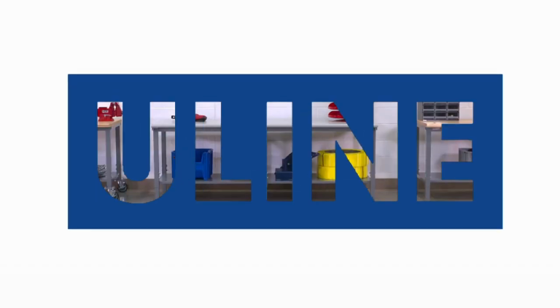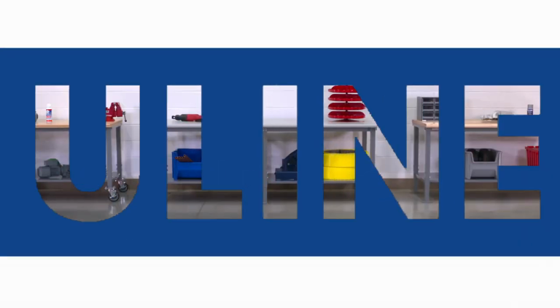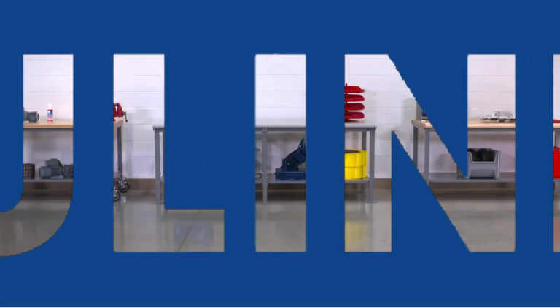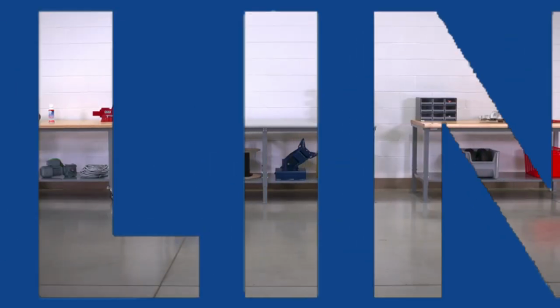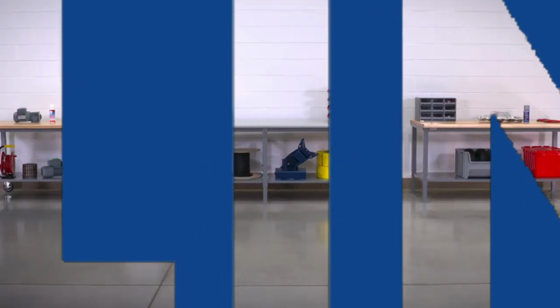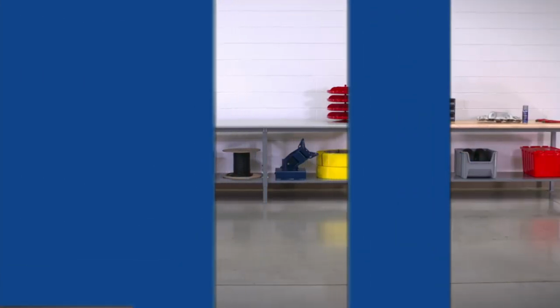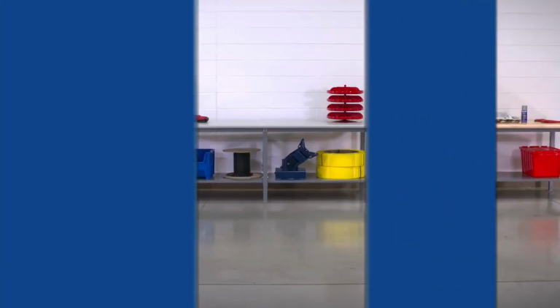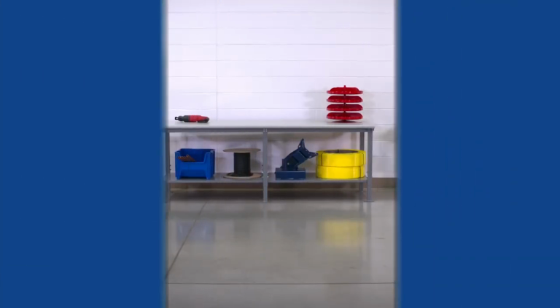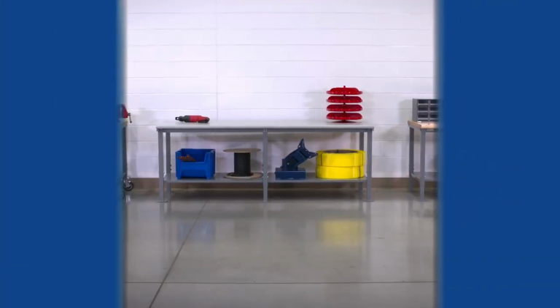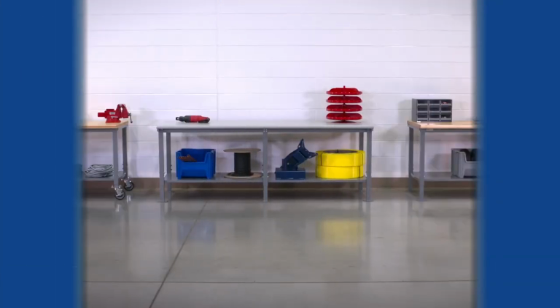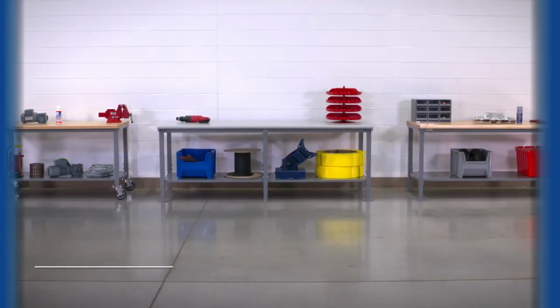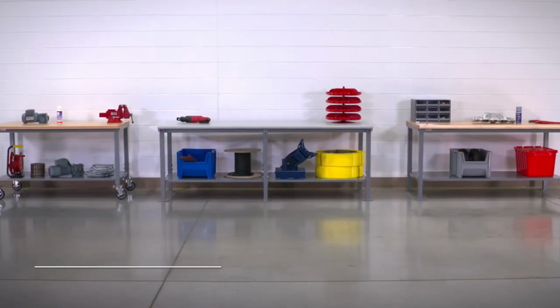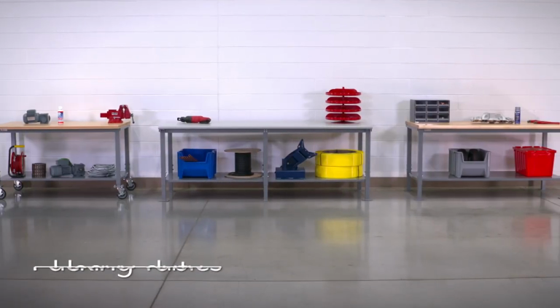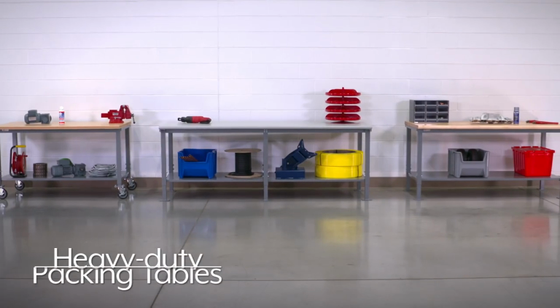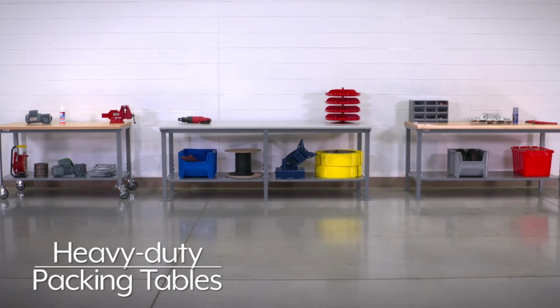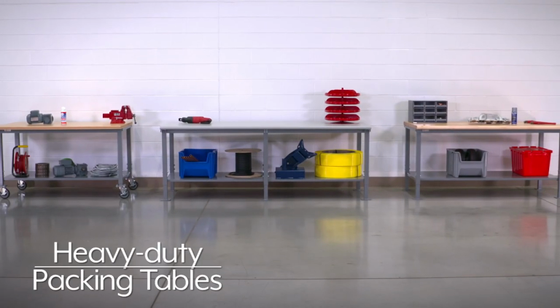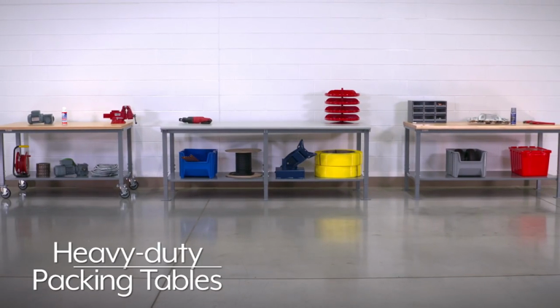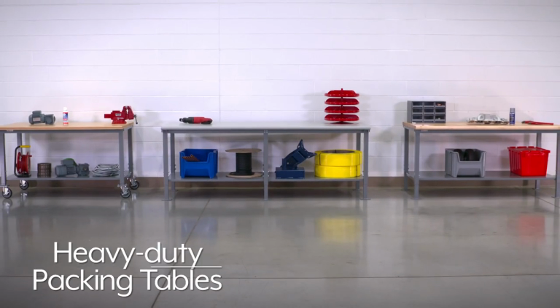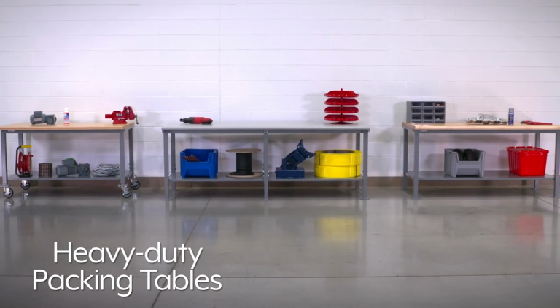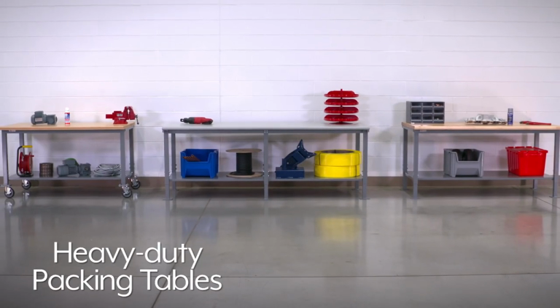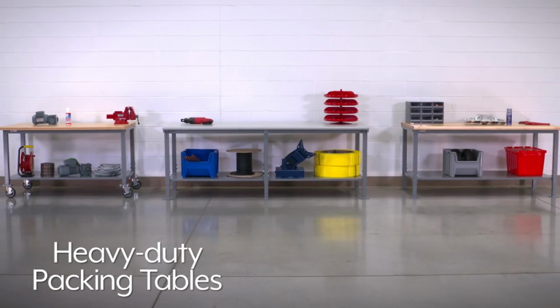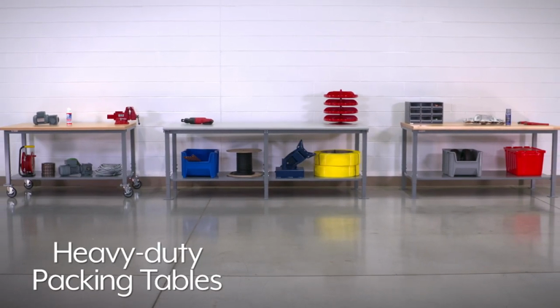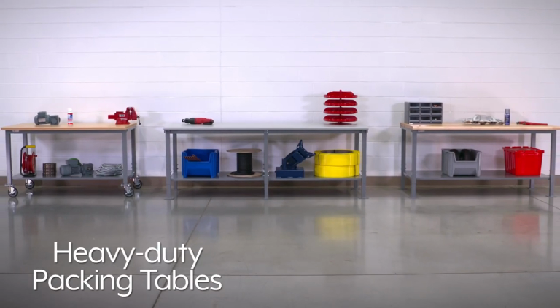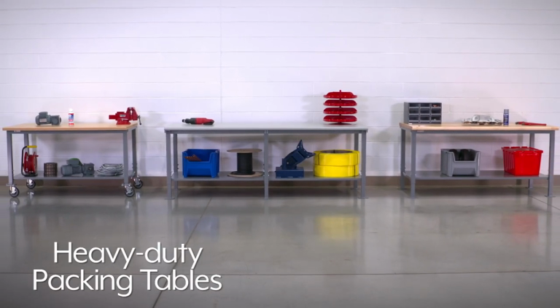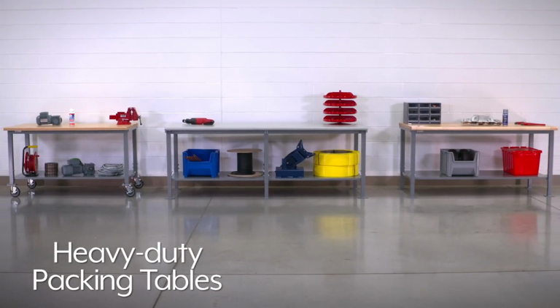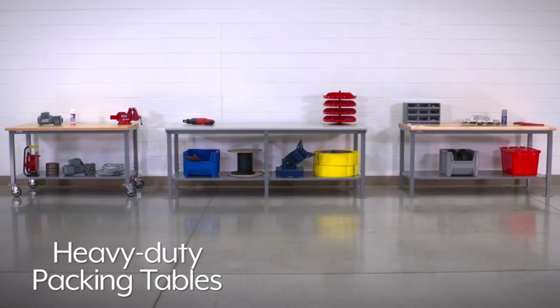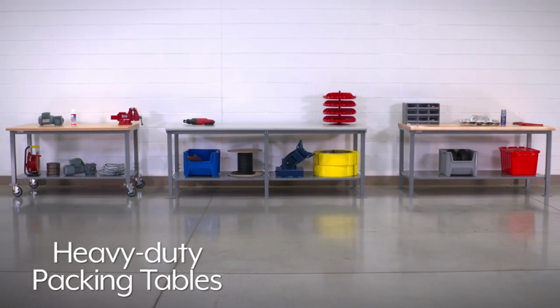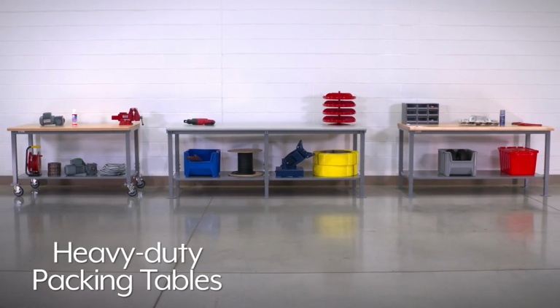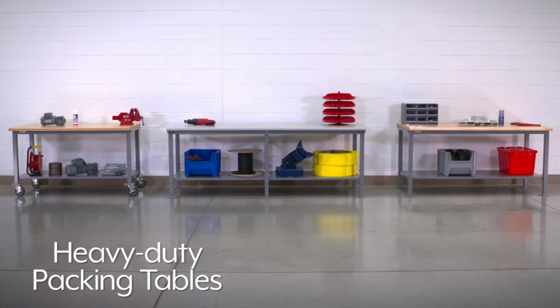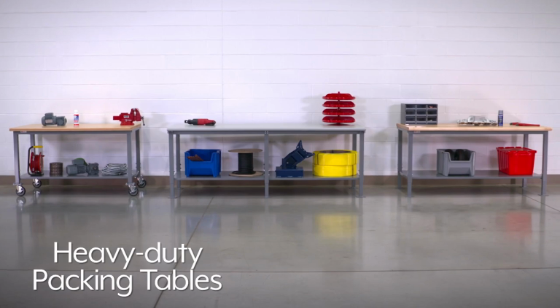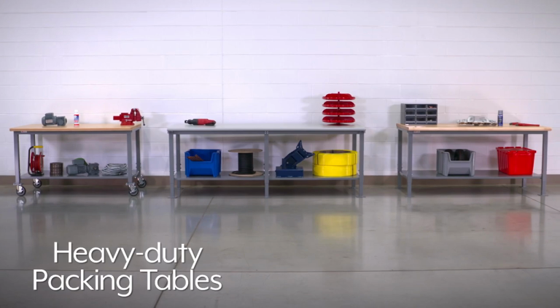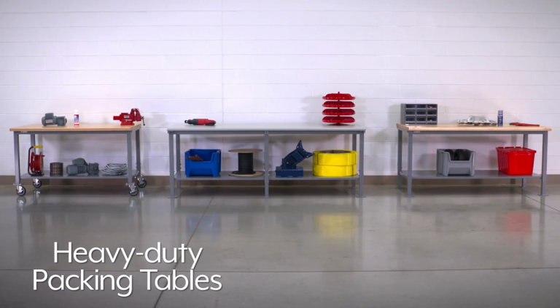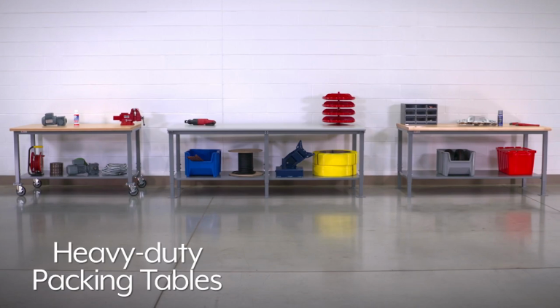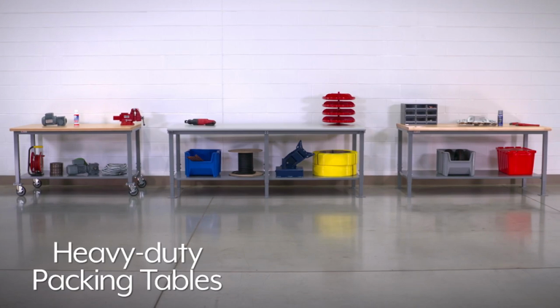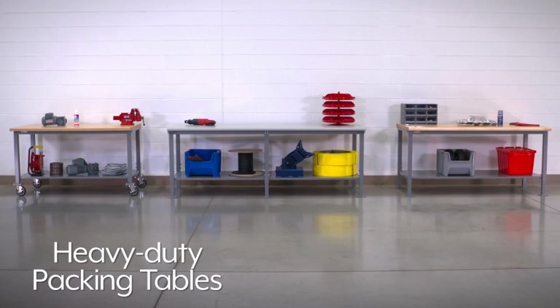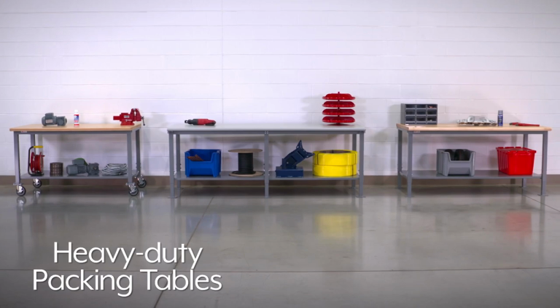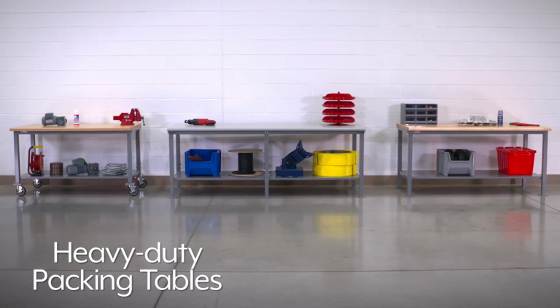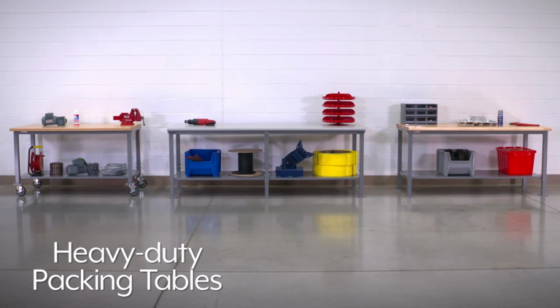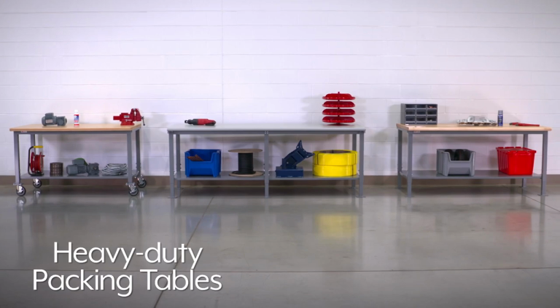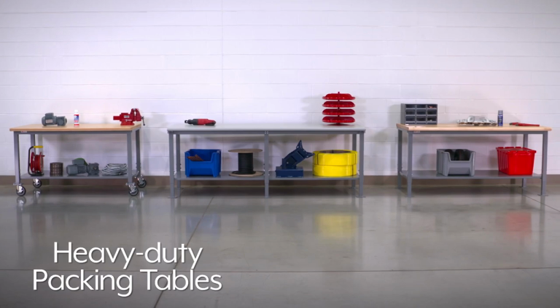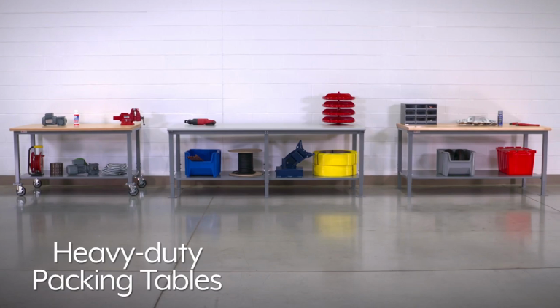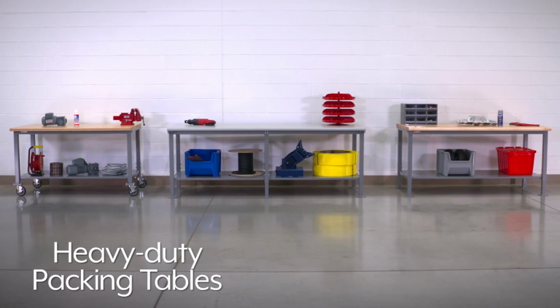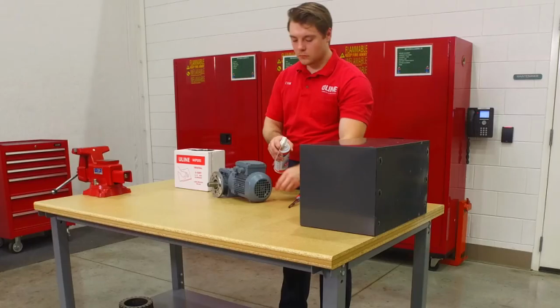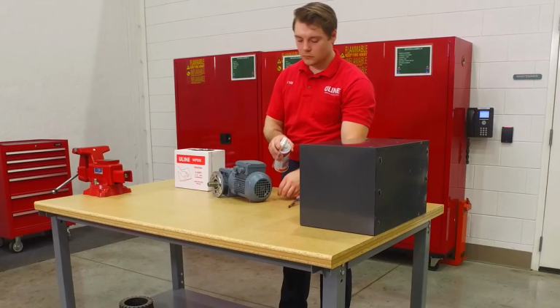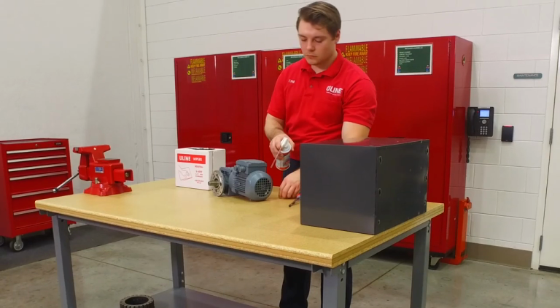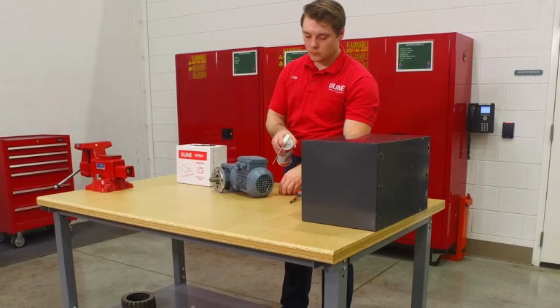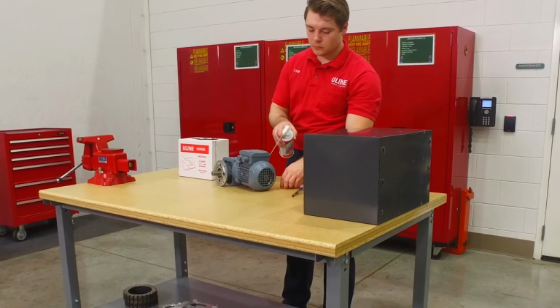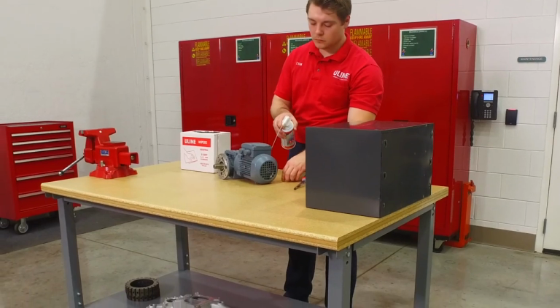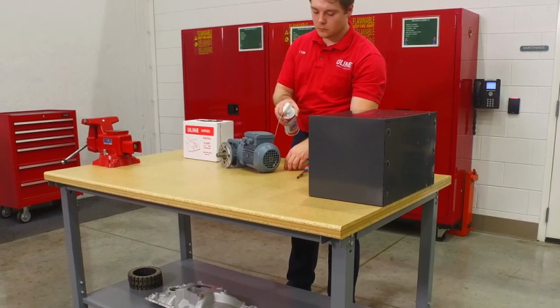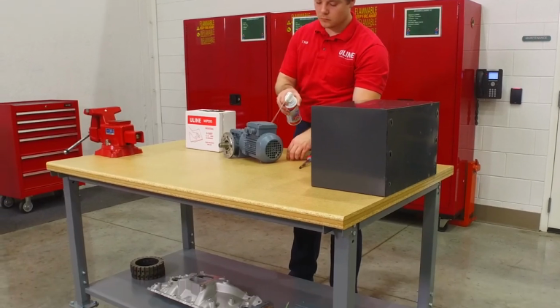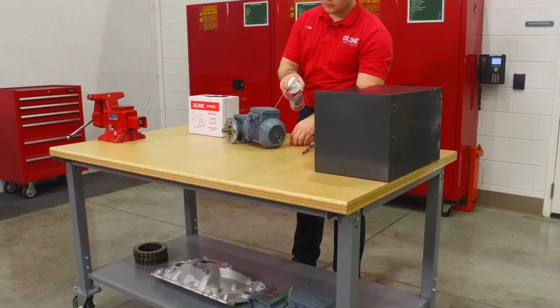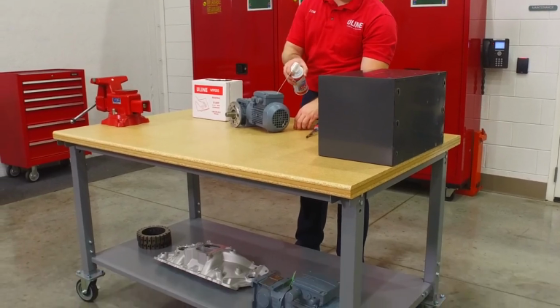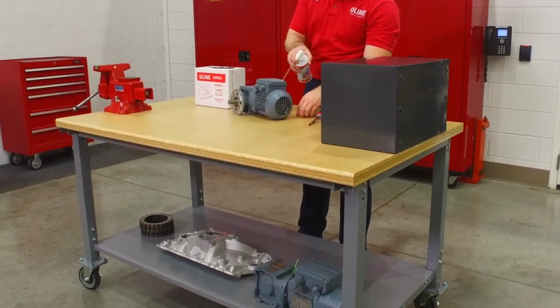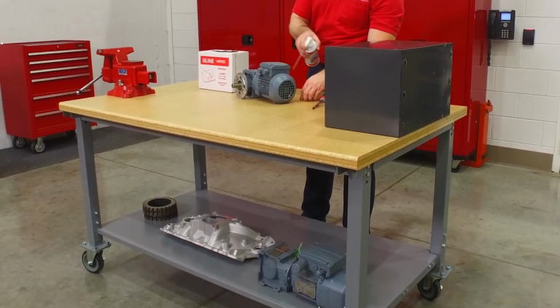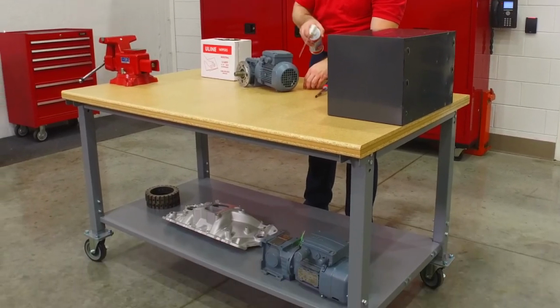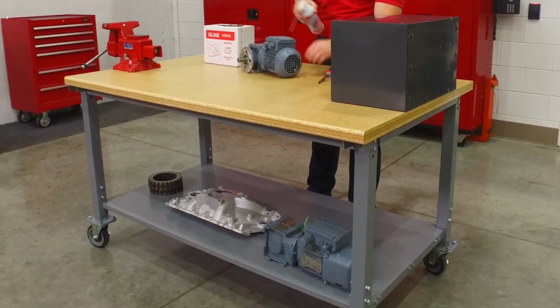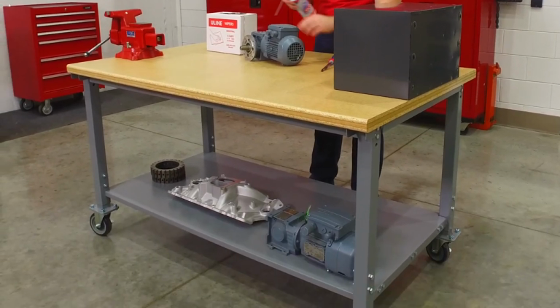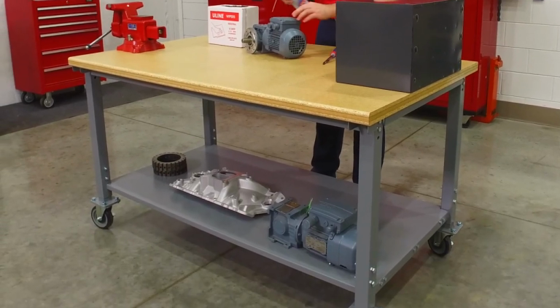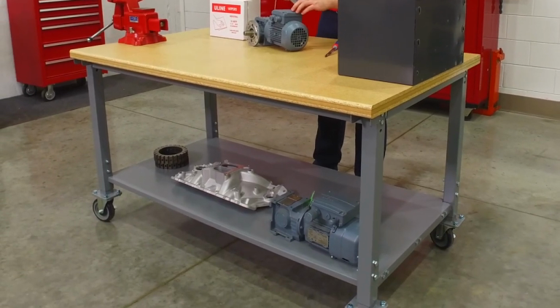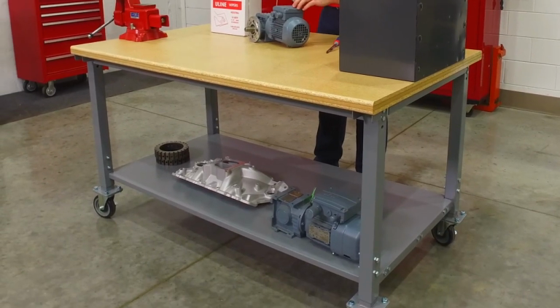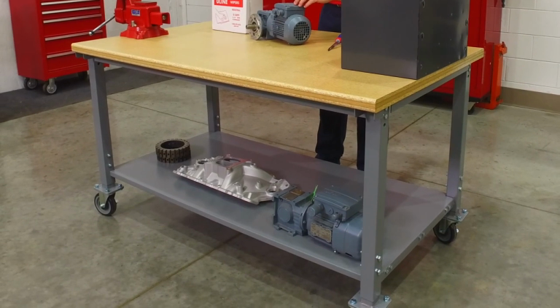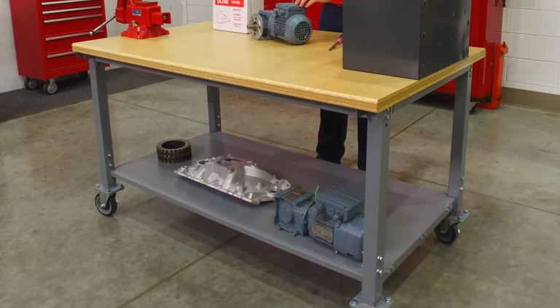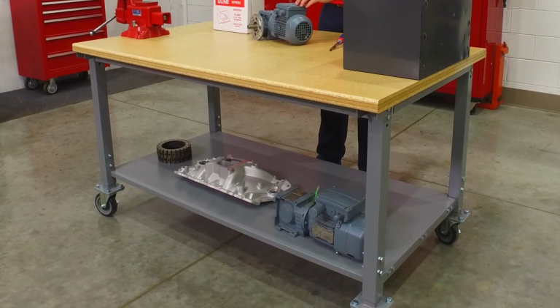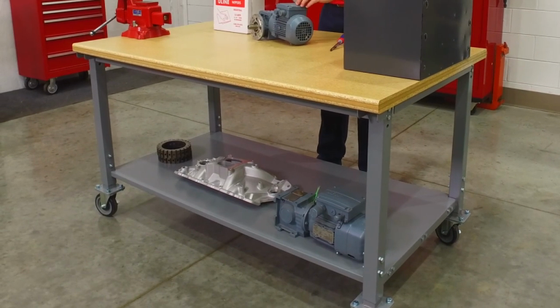Uline's heavy-duty packing tables easily hold the heaviest items in machine shops, assembly, and industrial manufacturing plants.